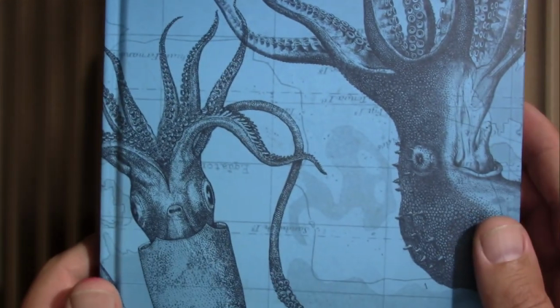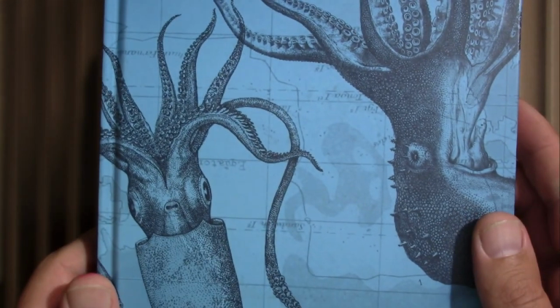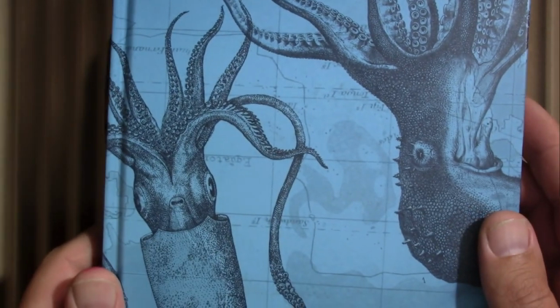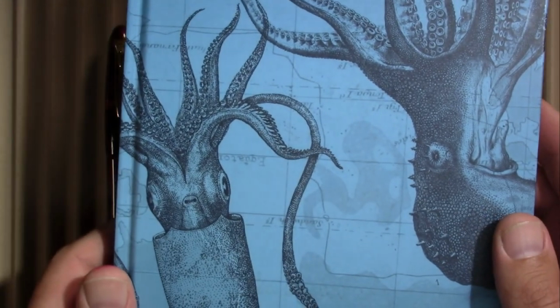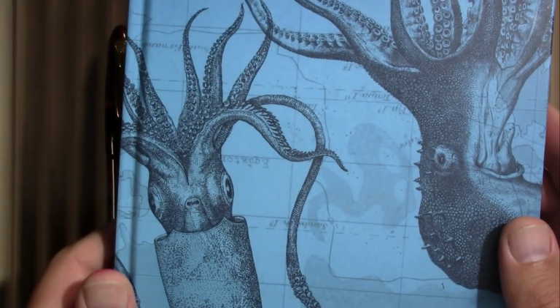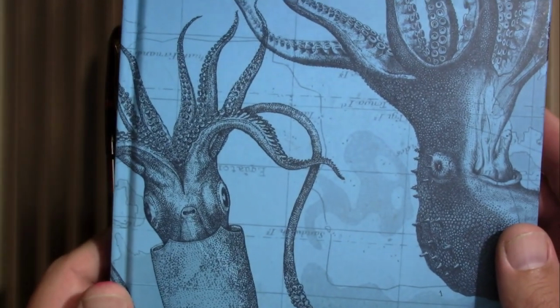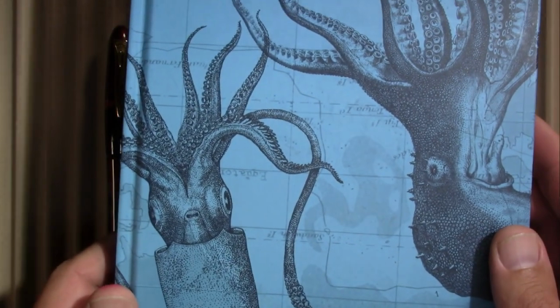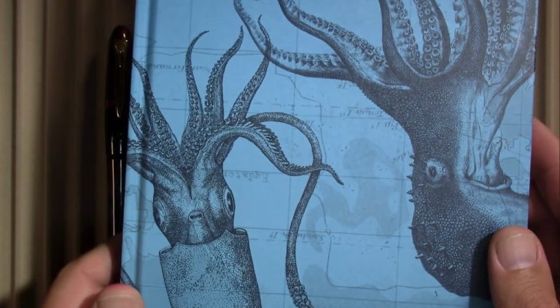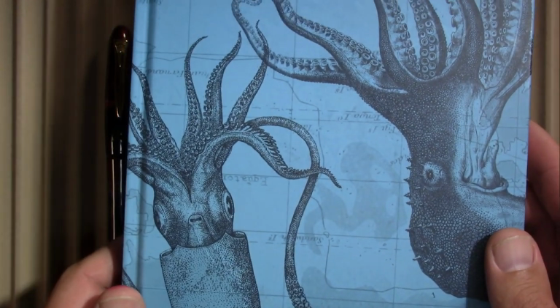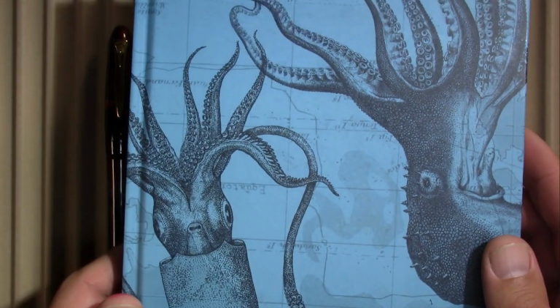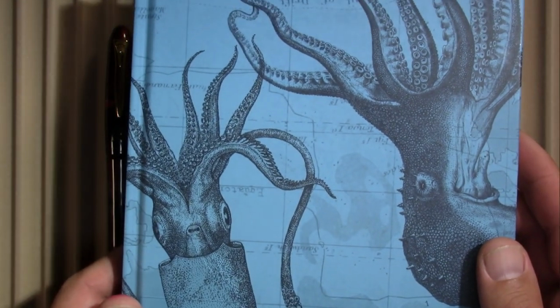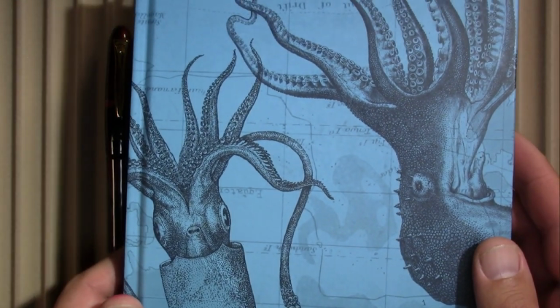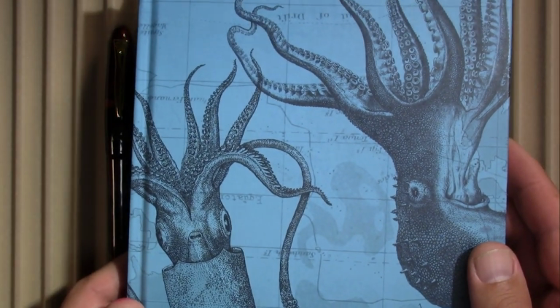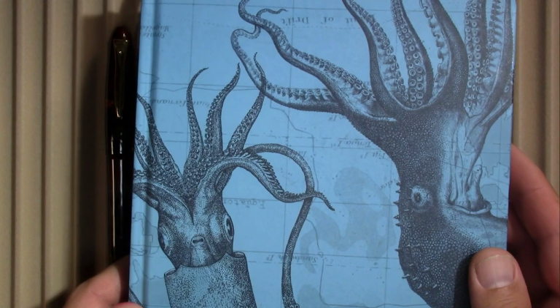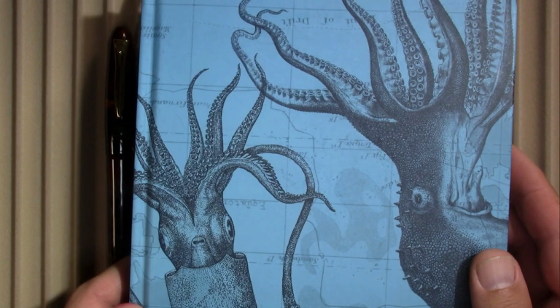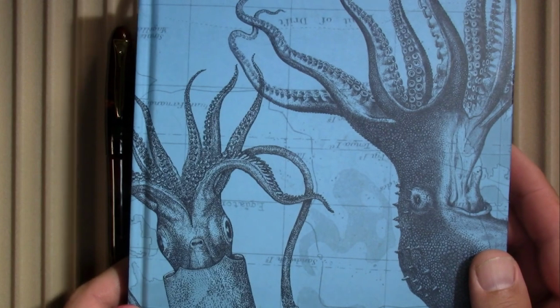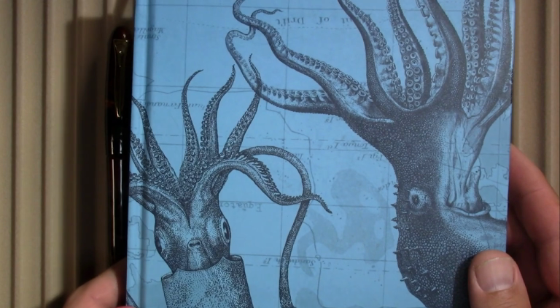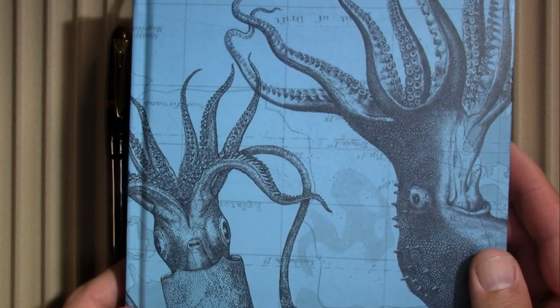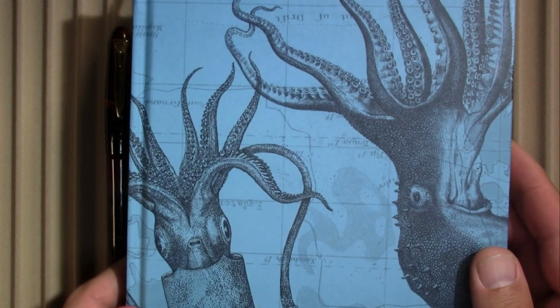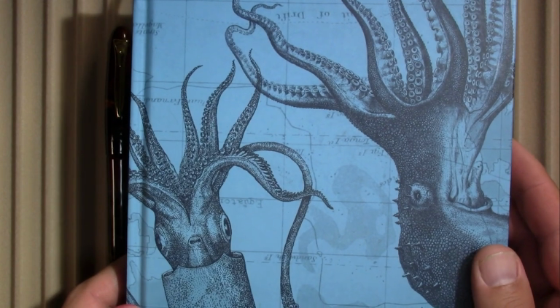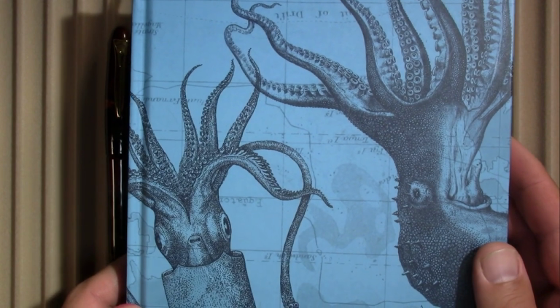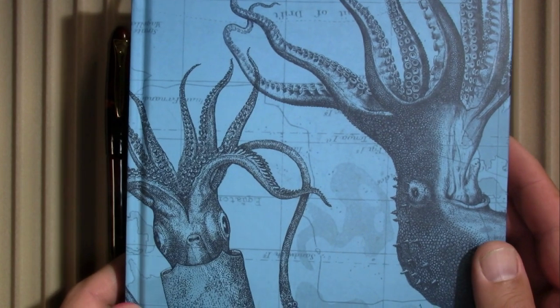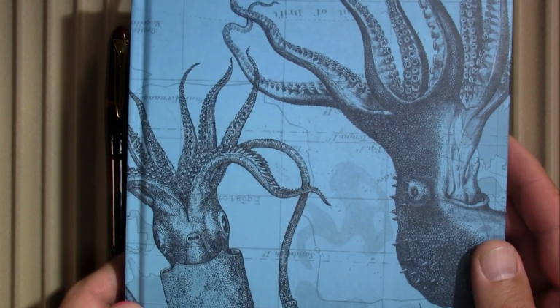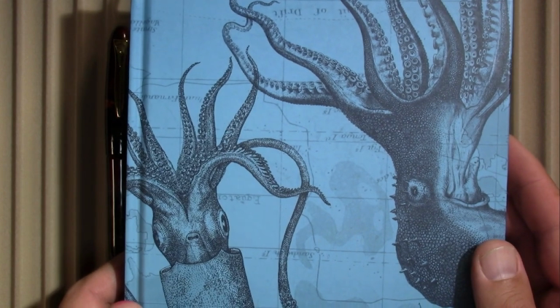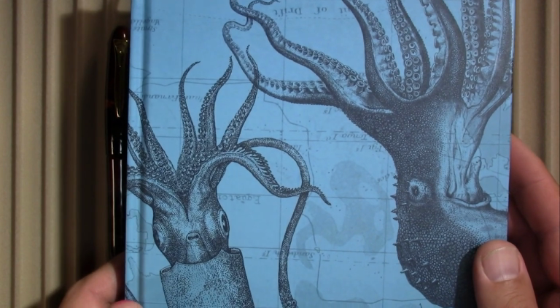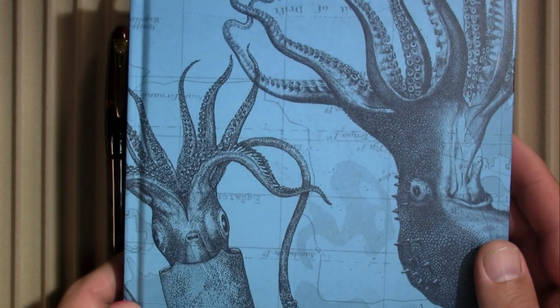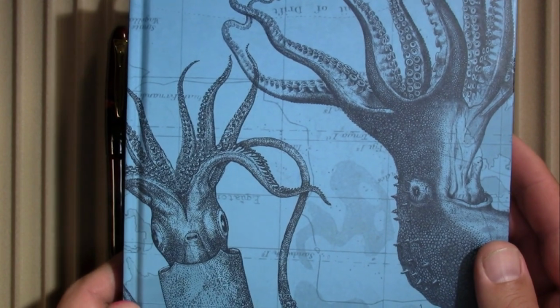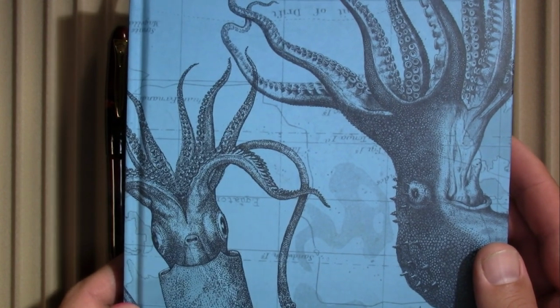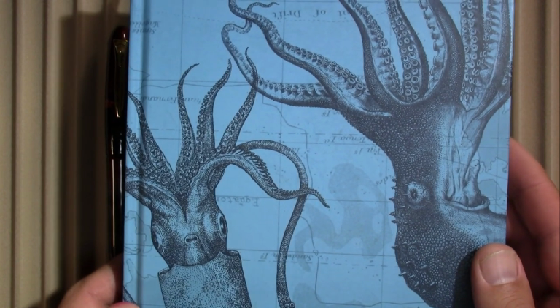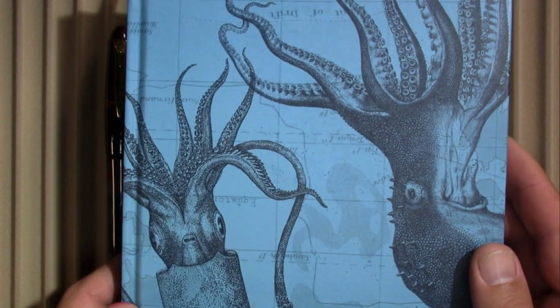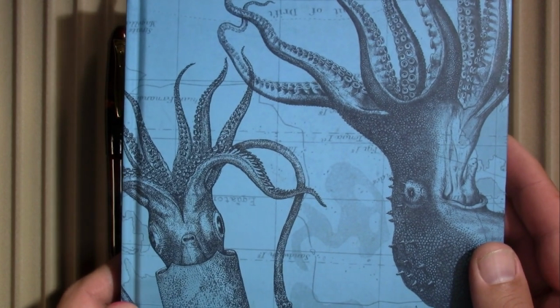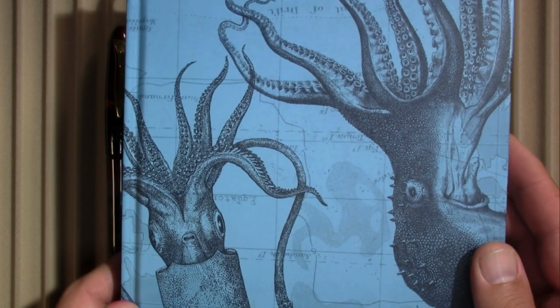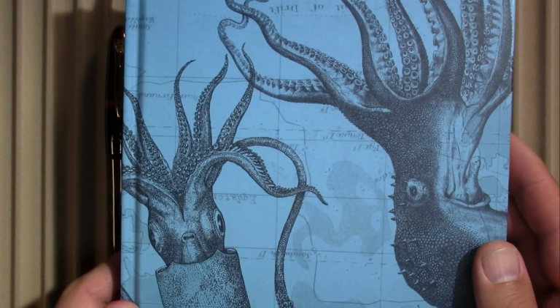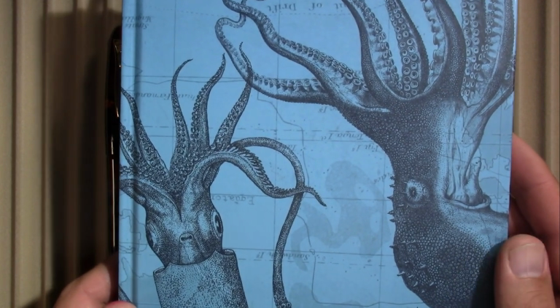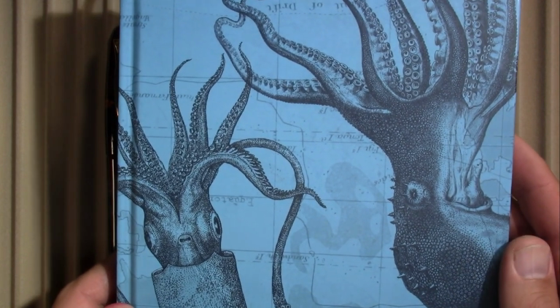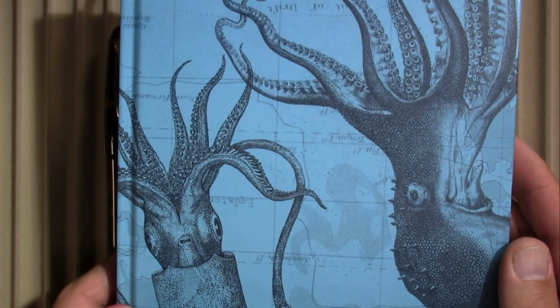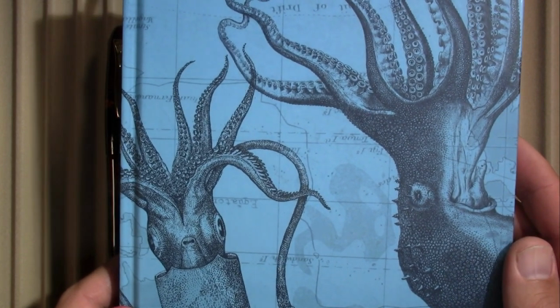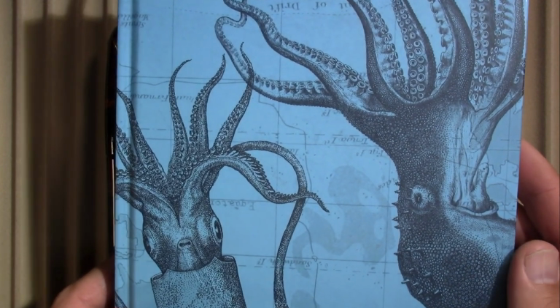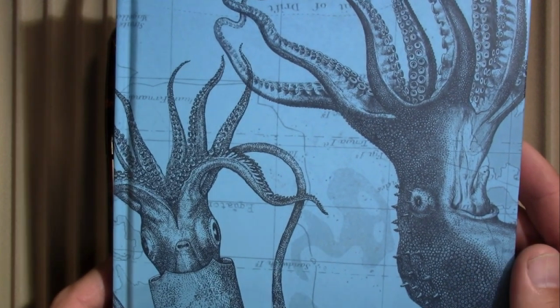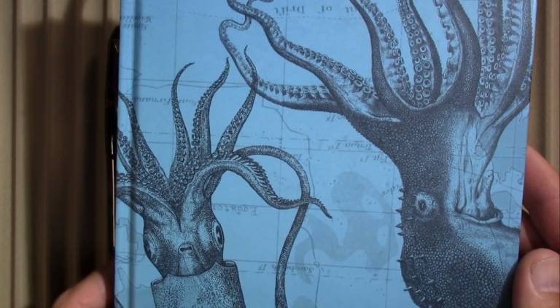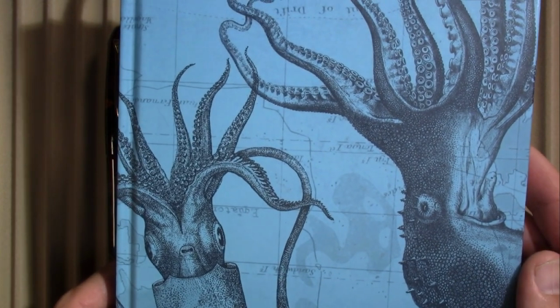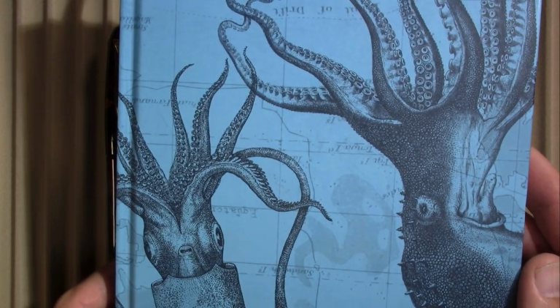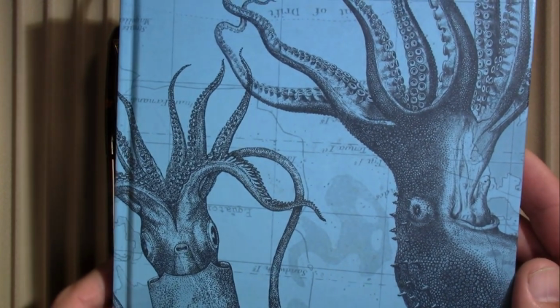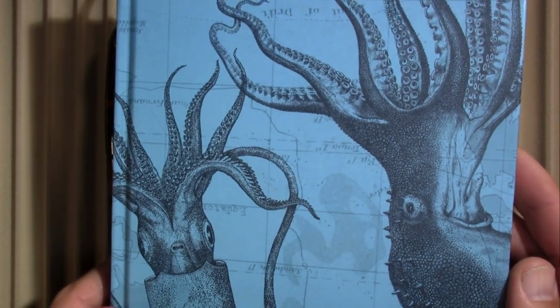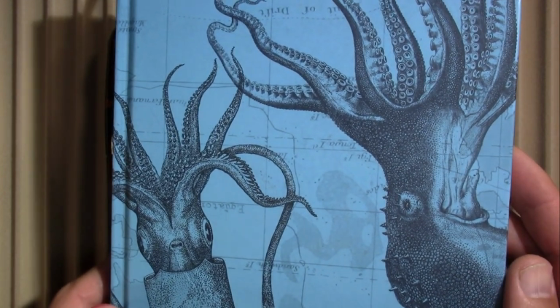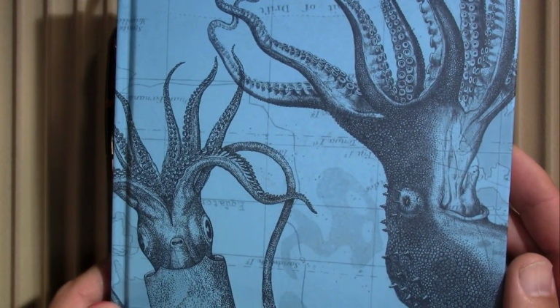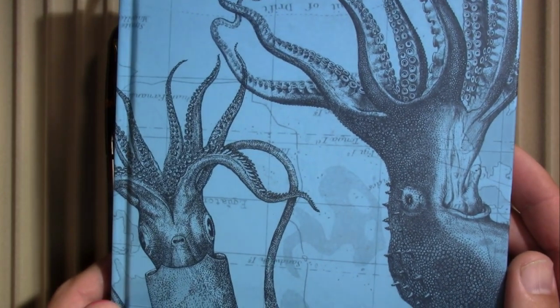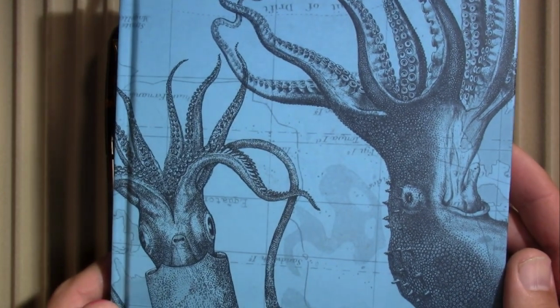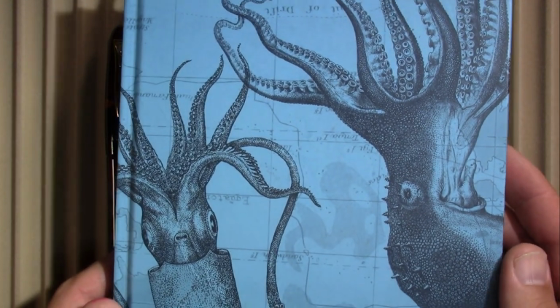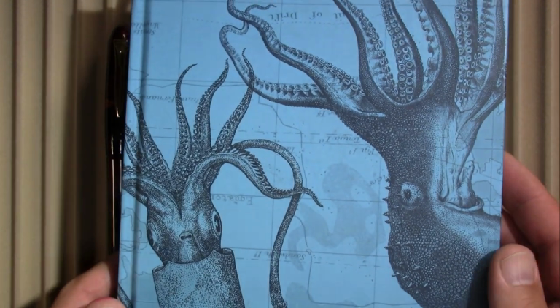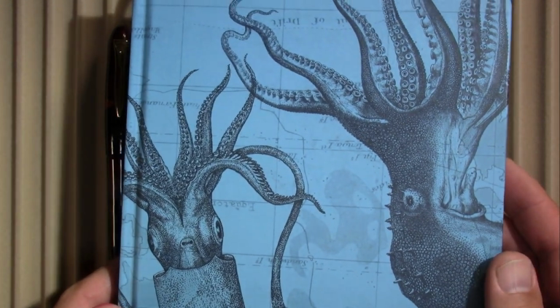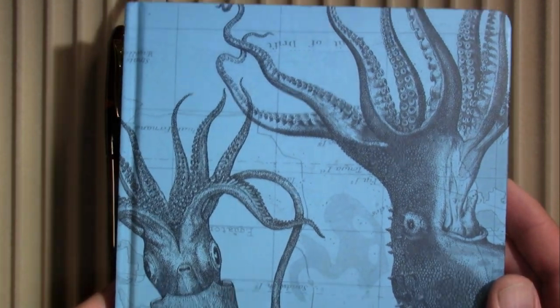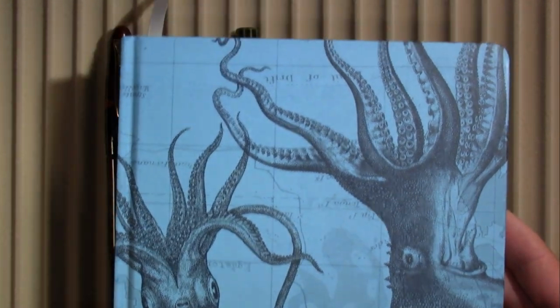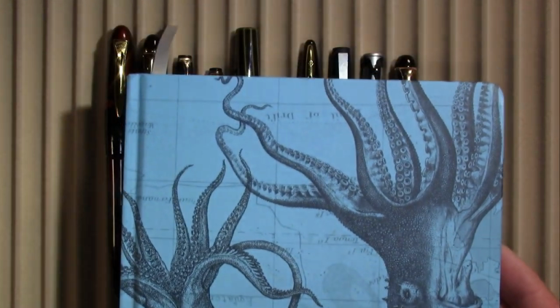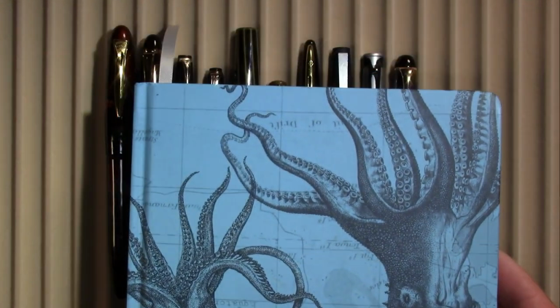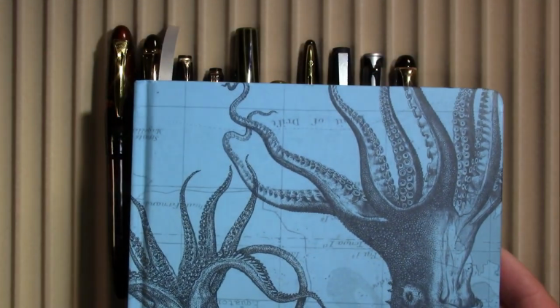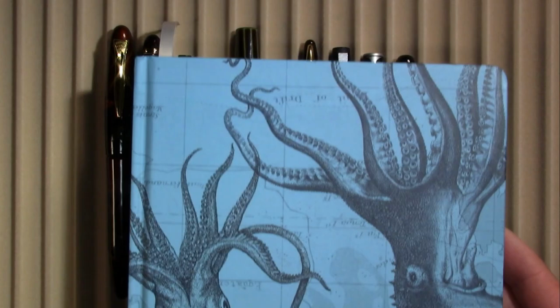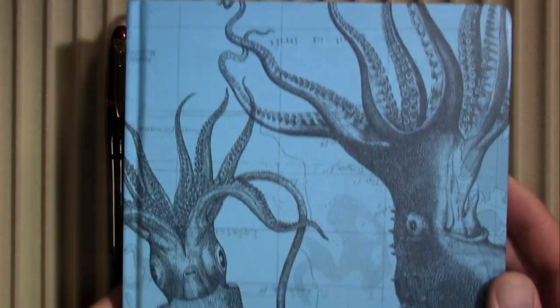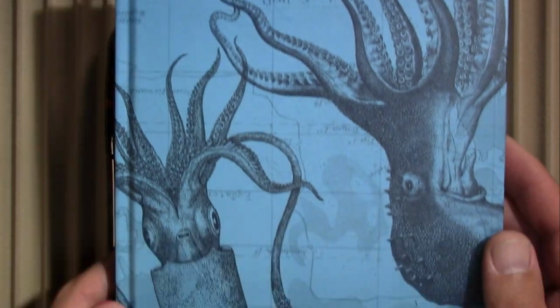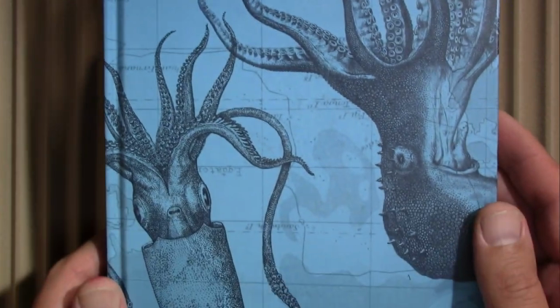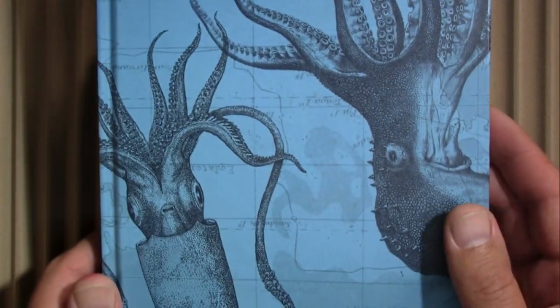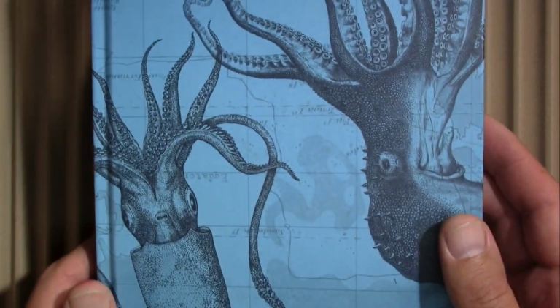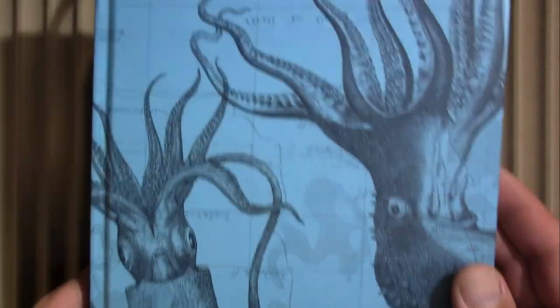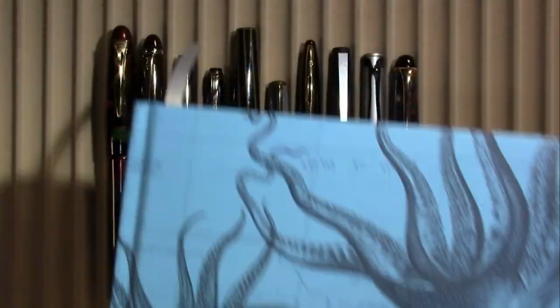My new custom is I'll be filming everything not in my Bomo Art Journal but in this Cognitive Surplus.